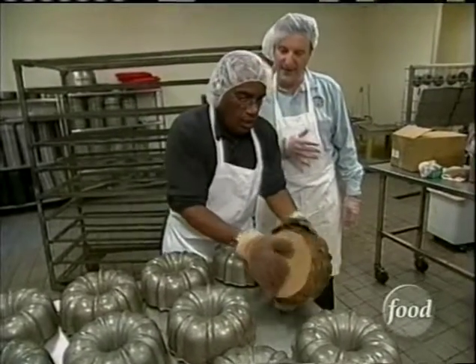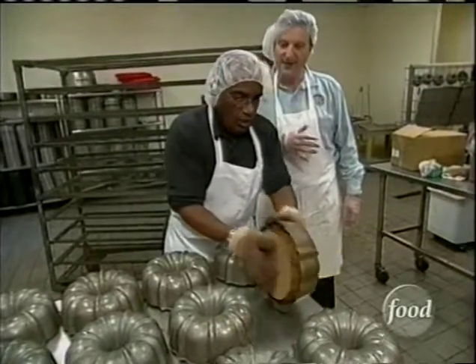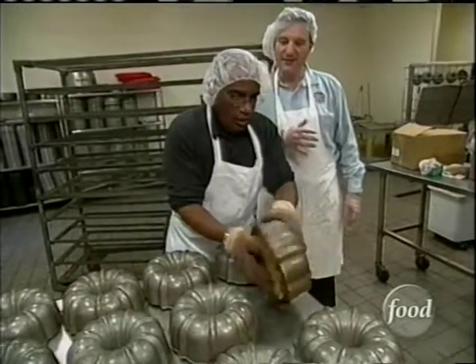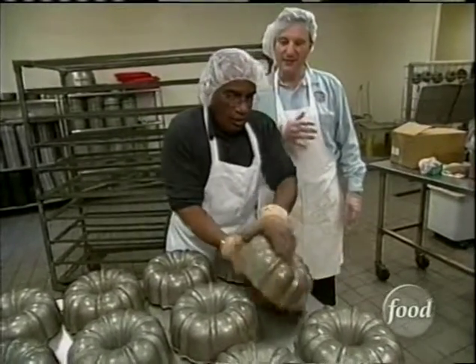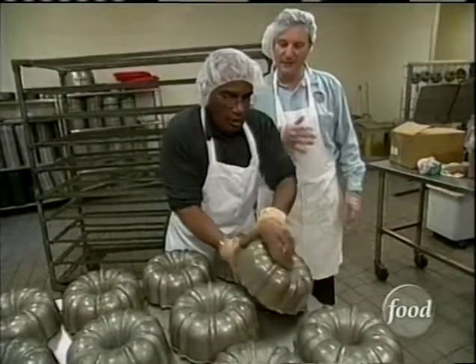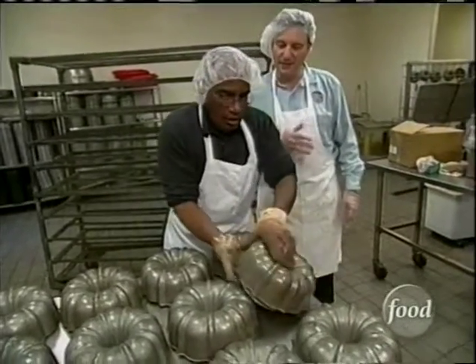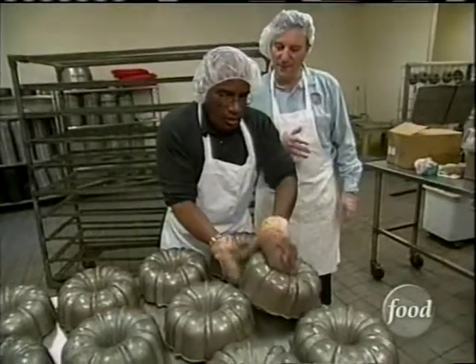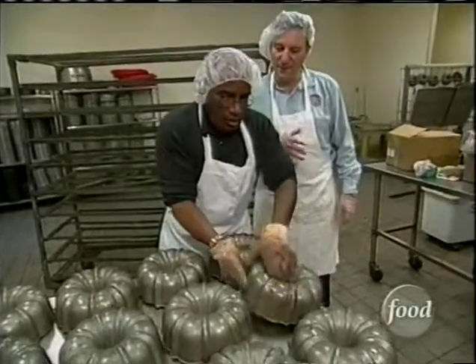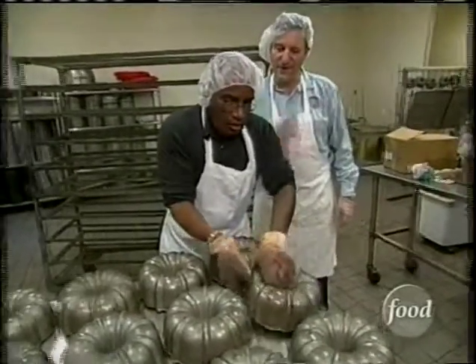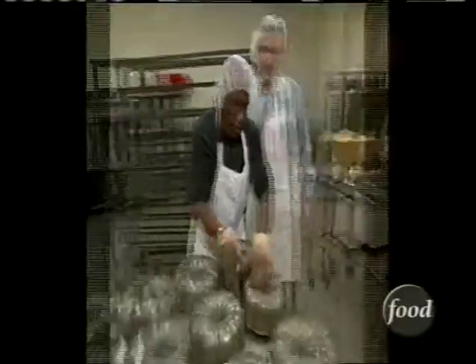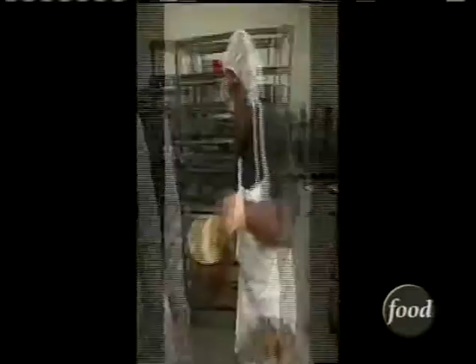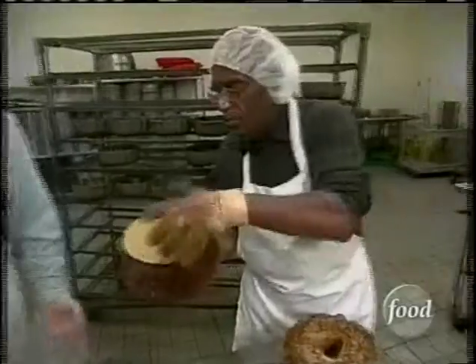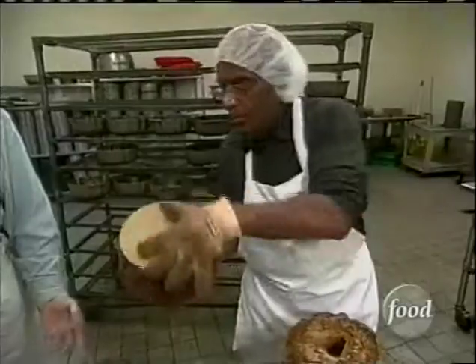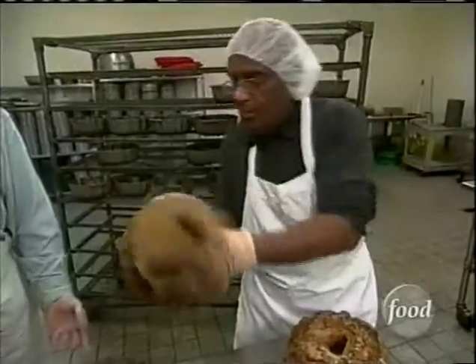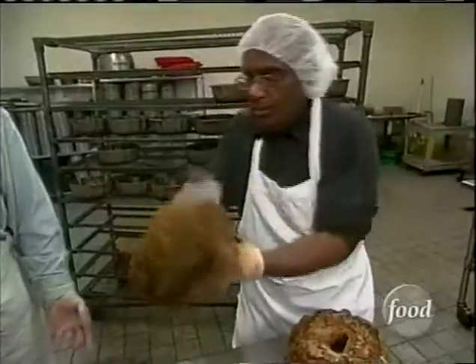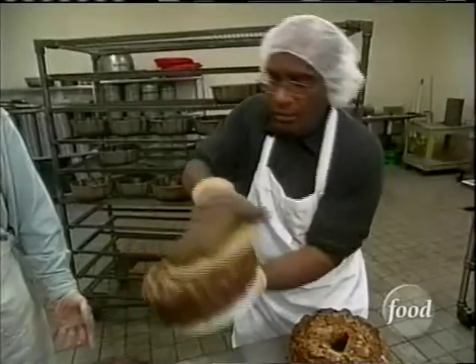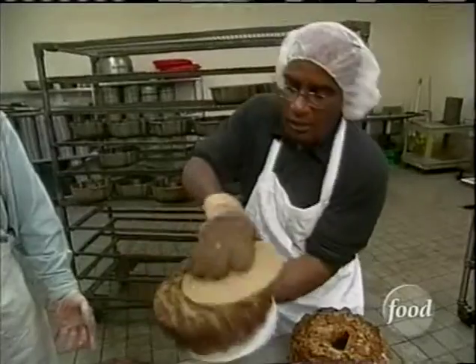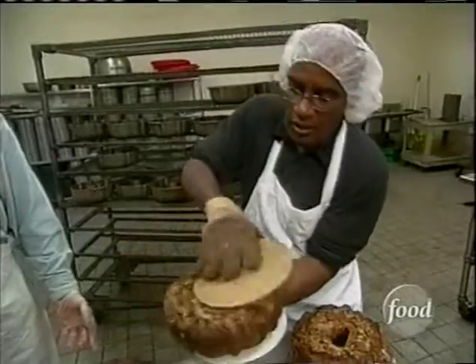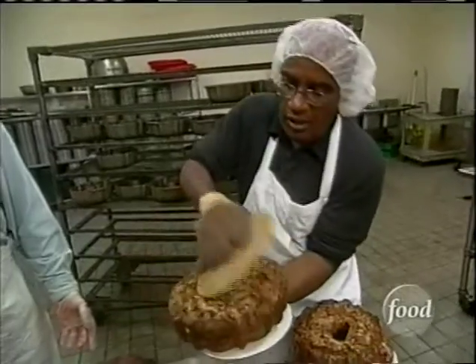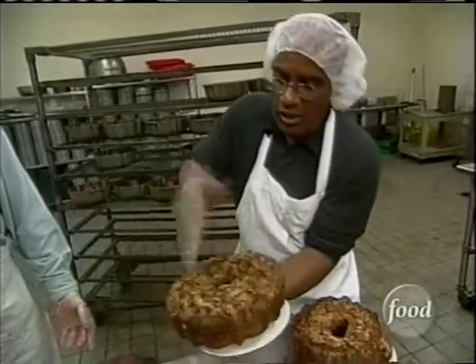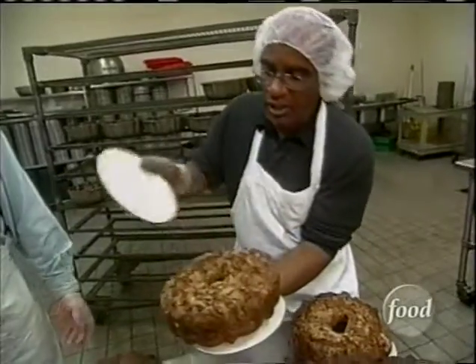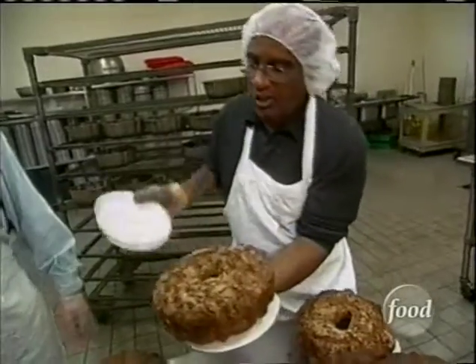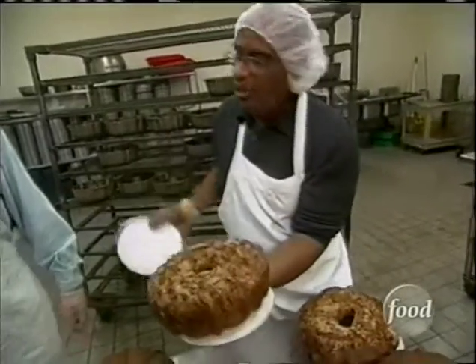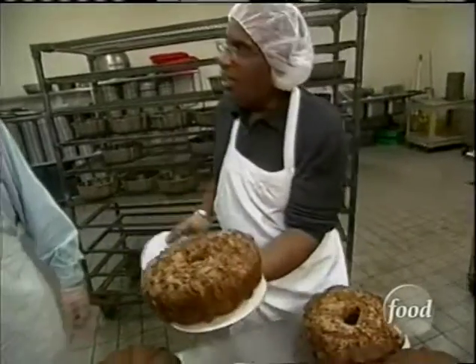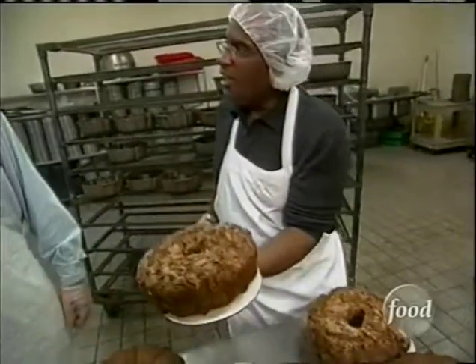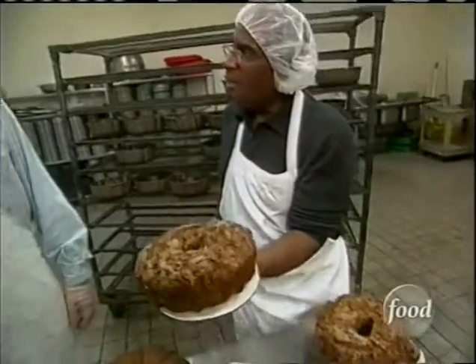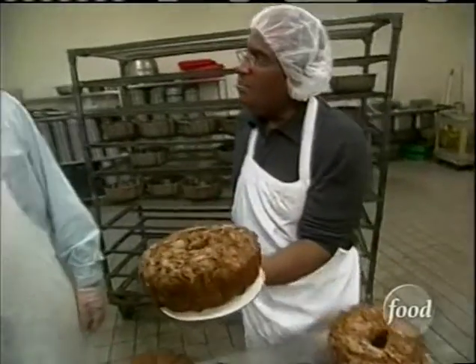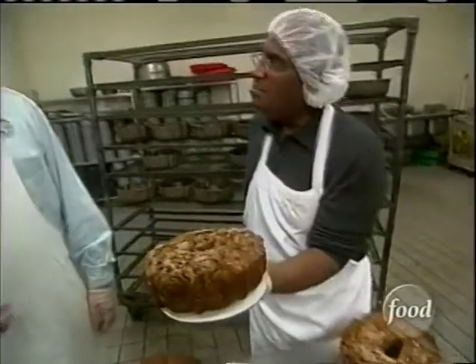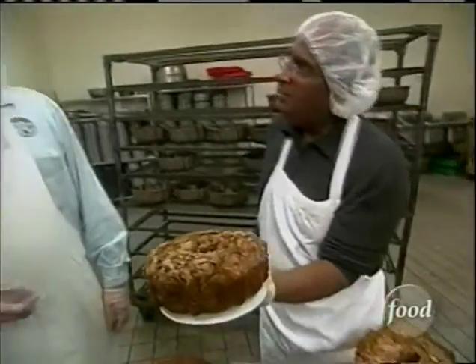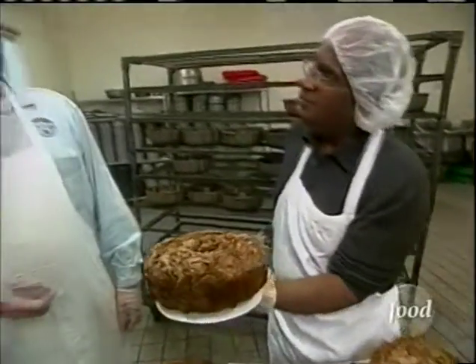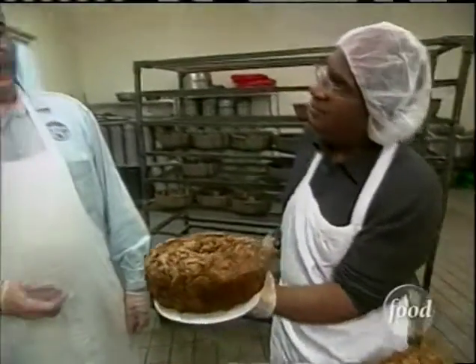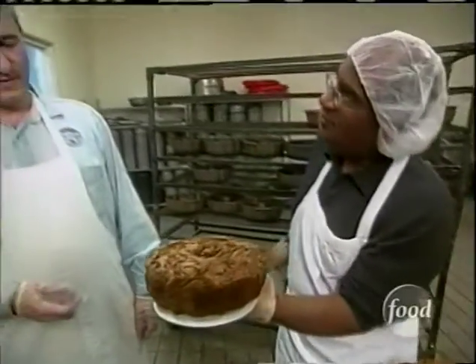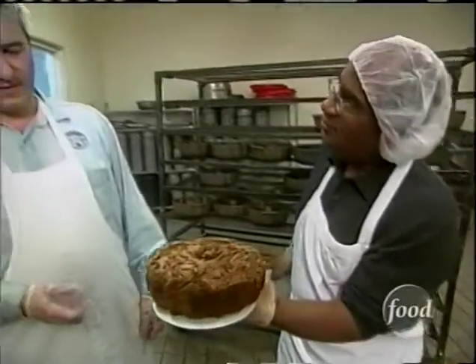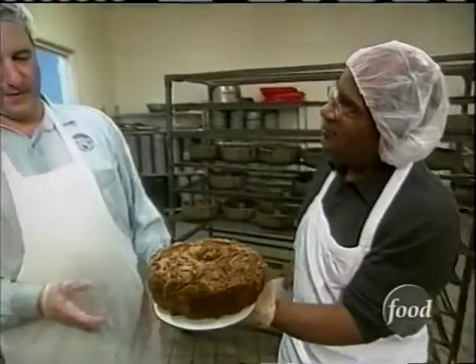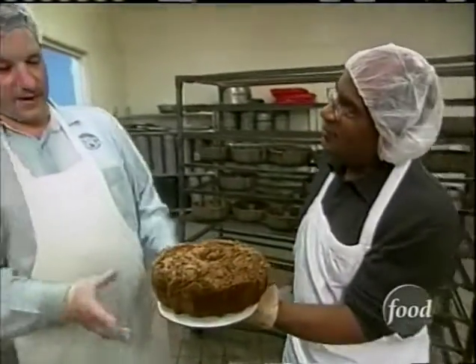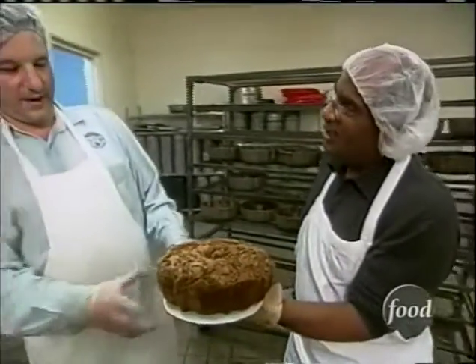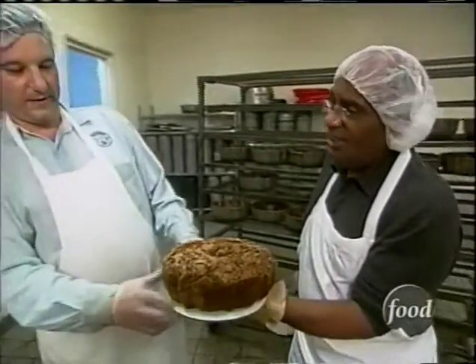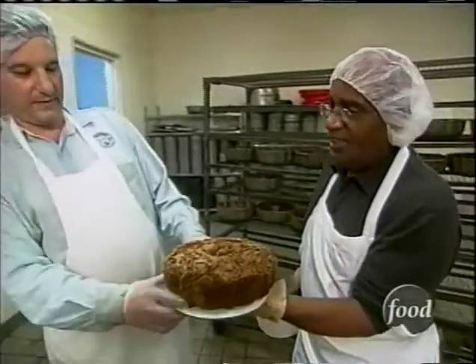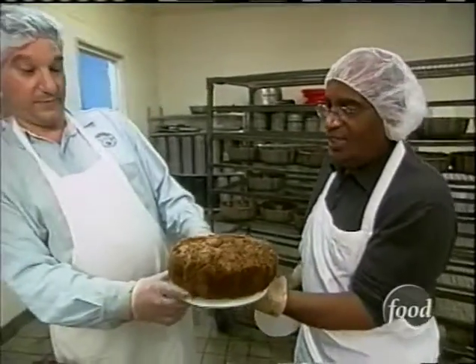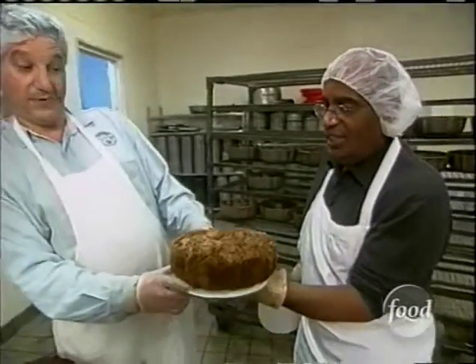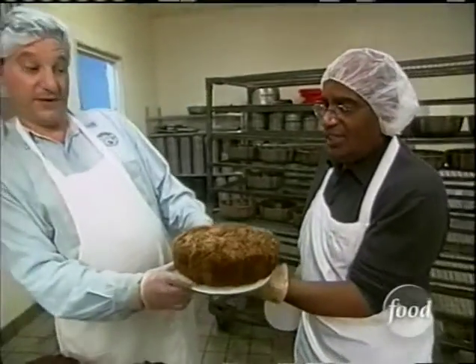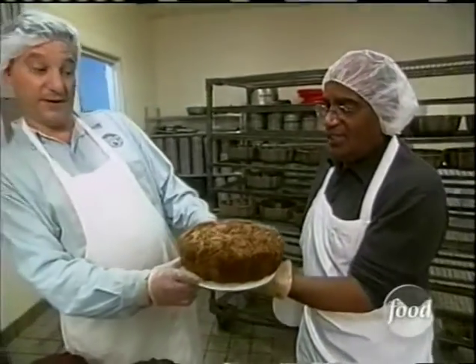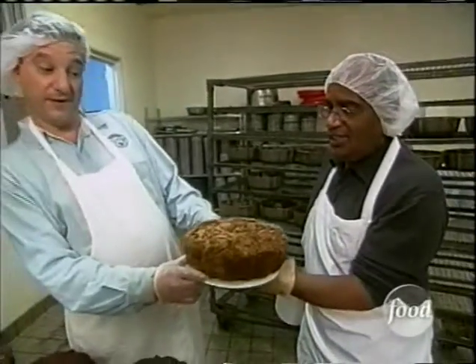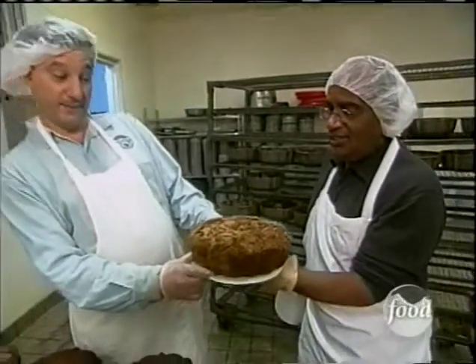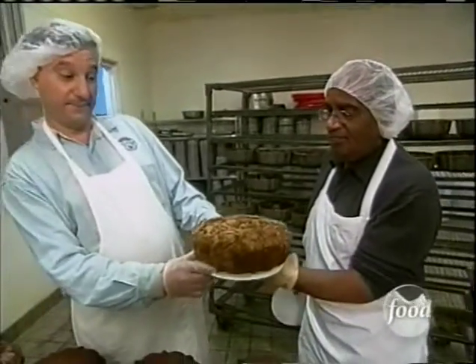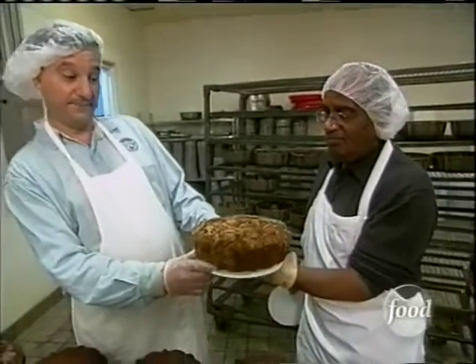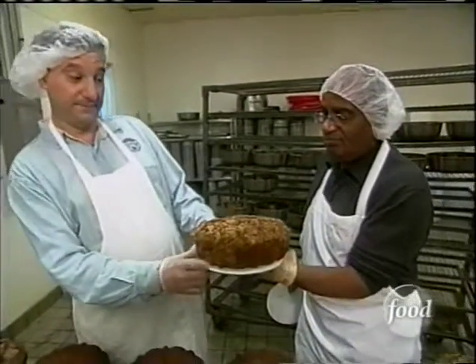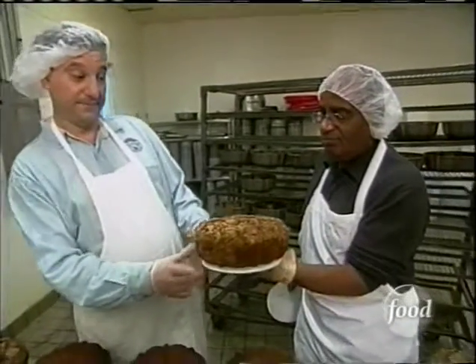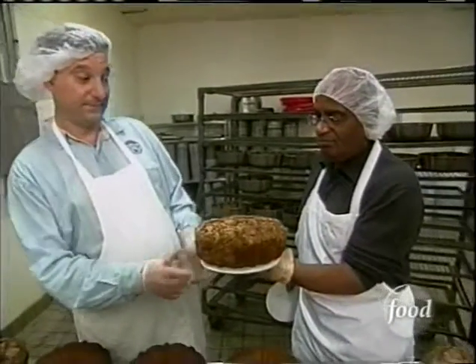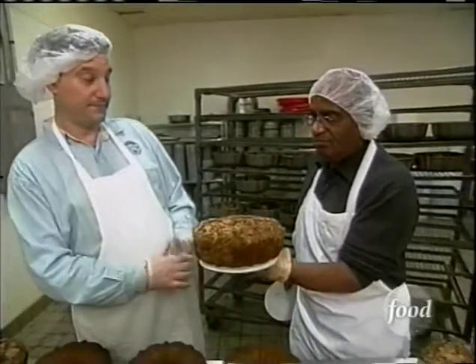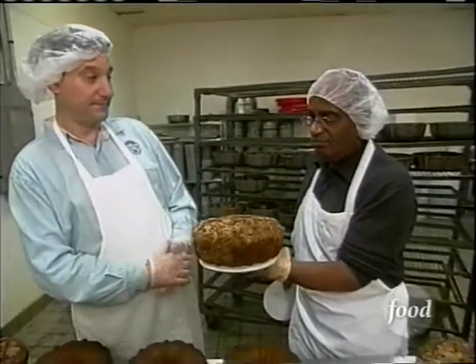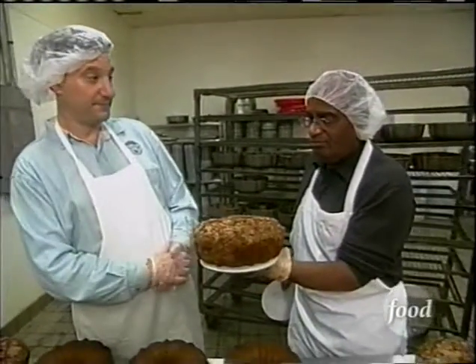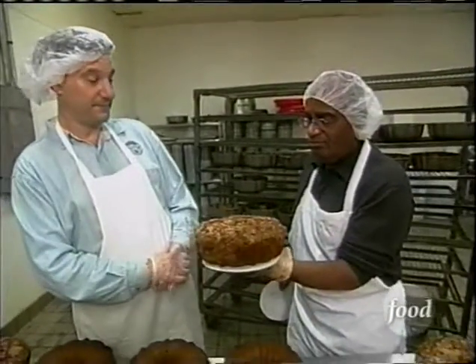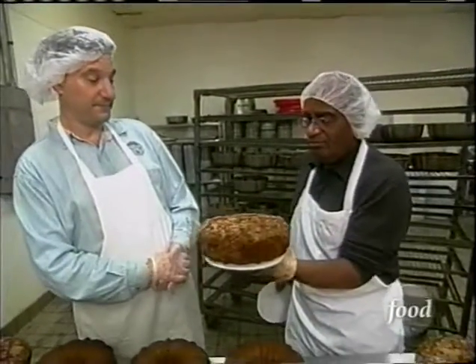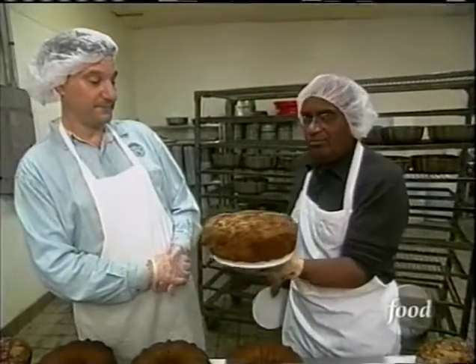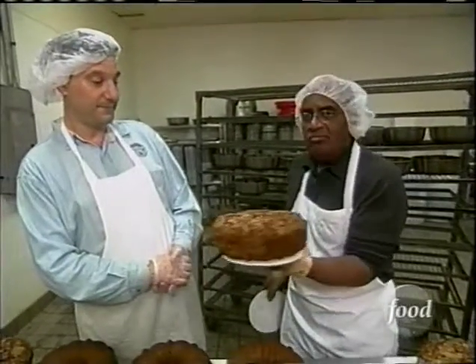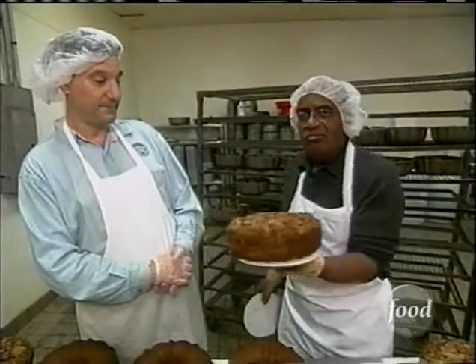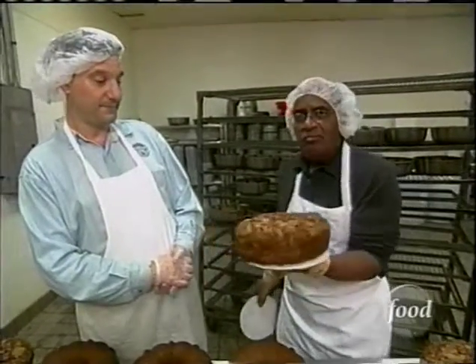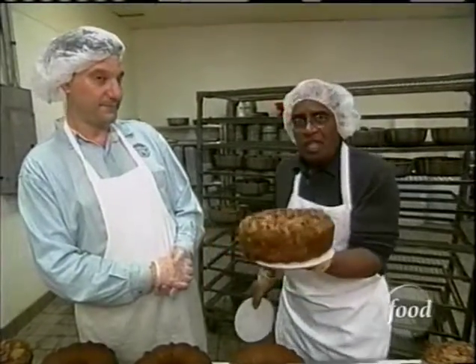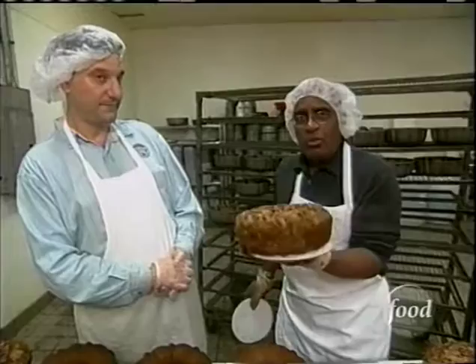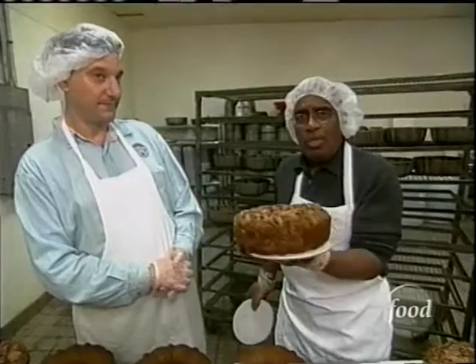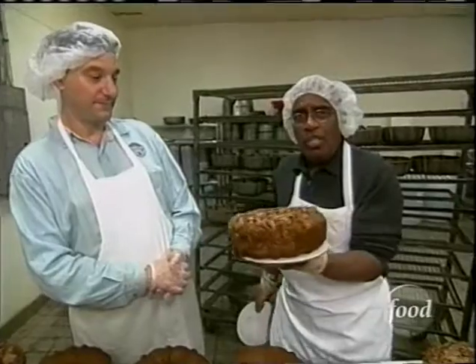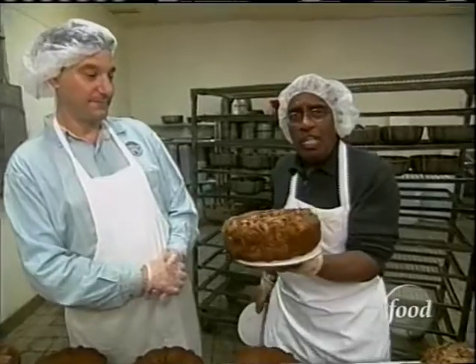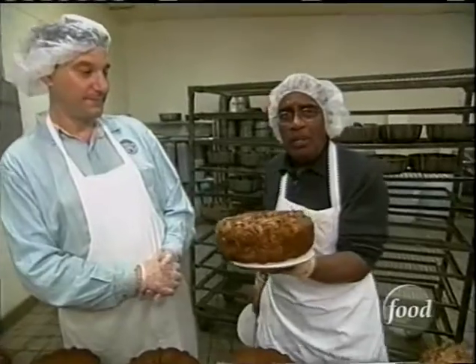And finally, the pièce de résistance. What do you think, Bob? Well, it's a beauty. This one's a keeper.